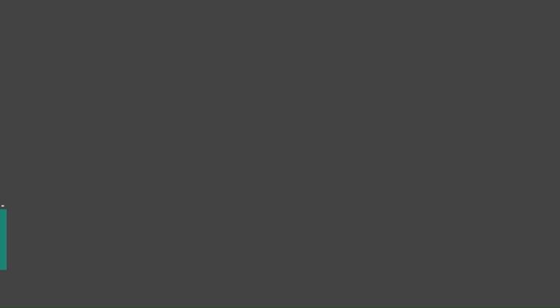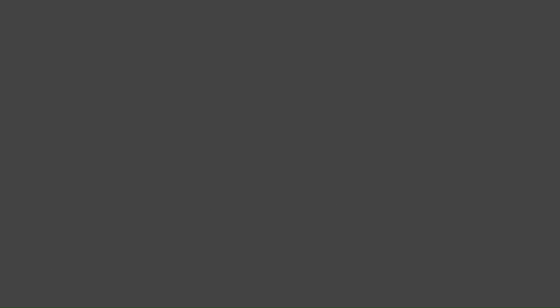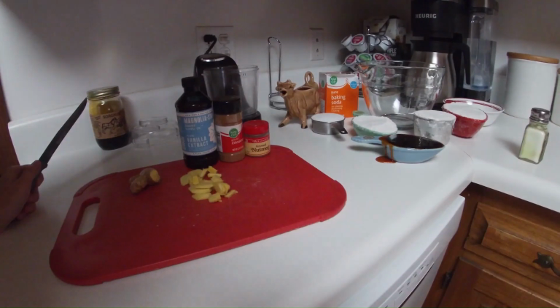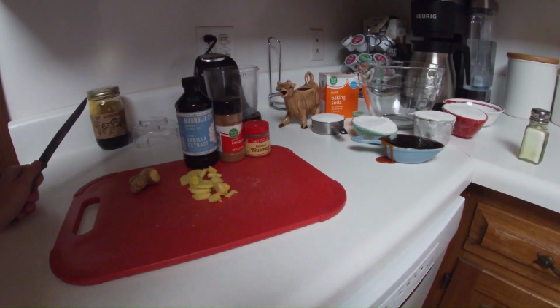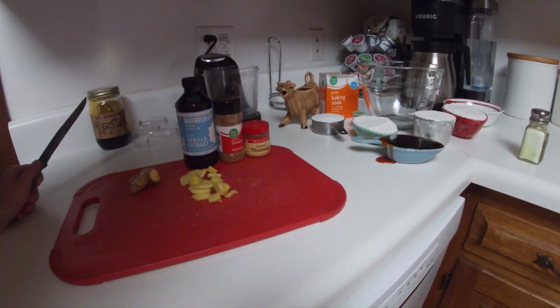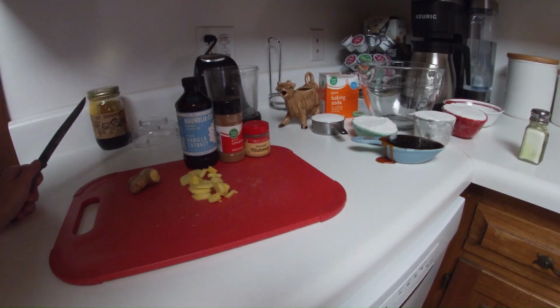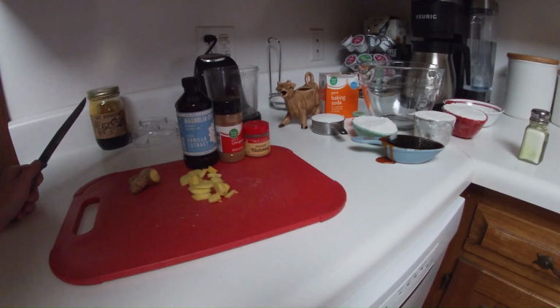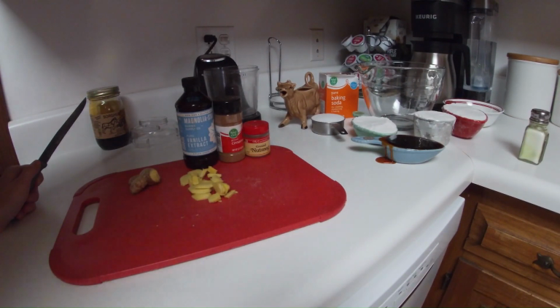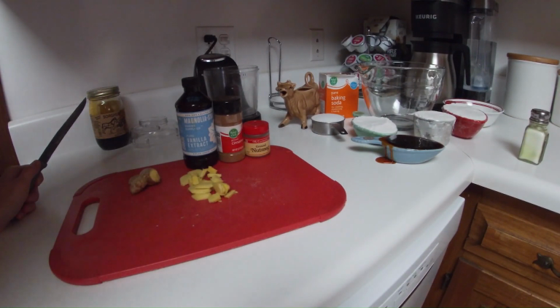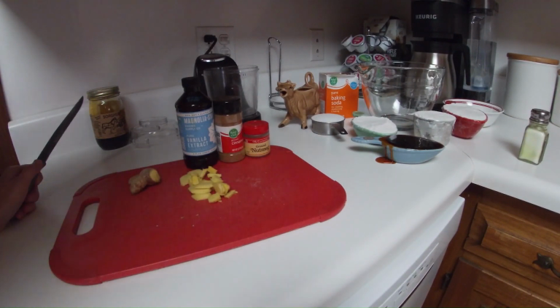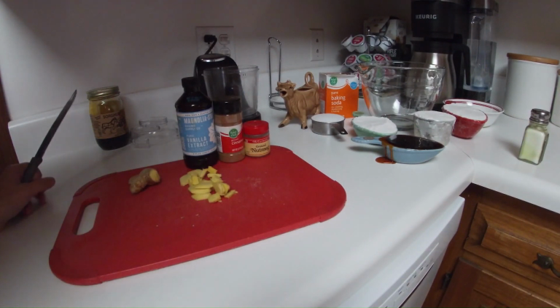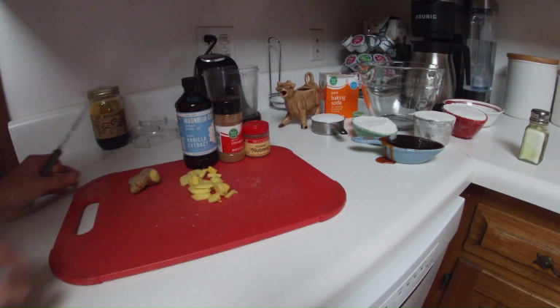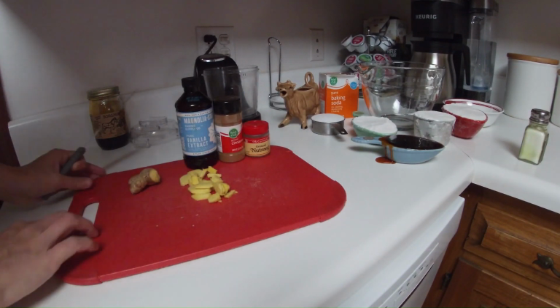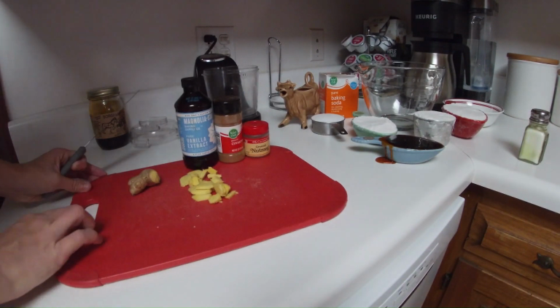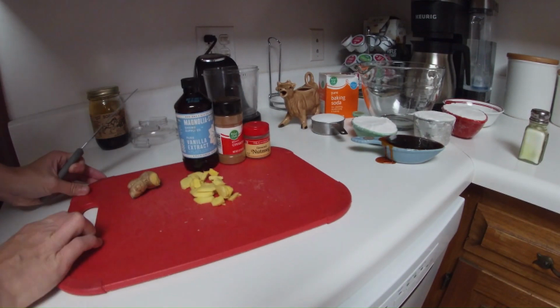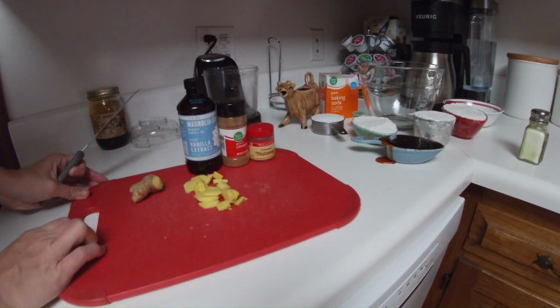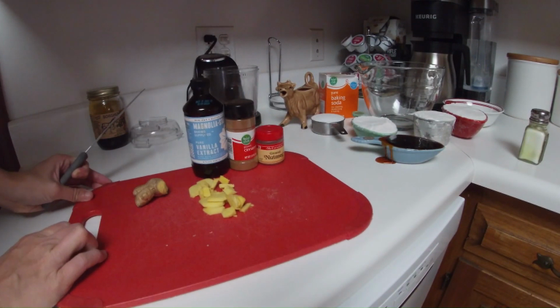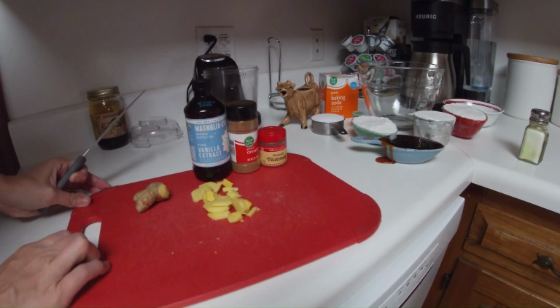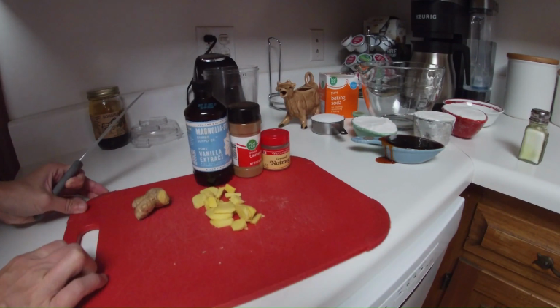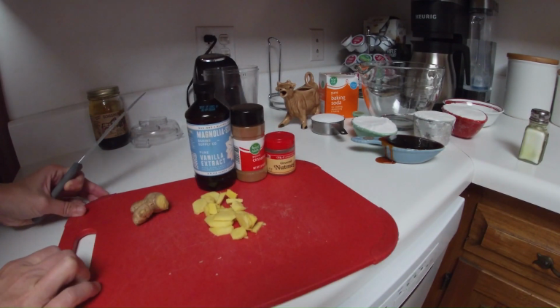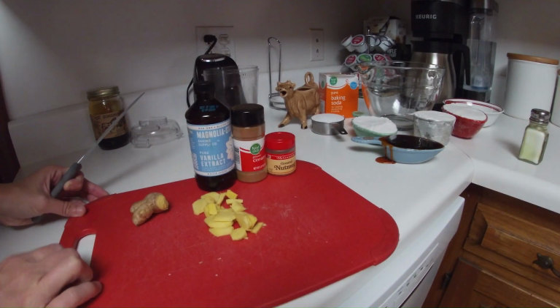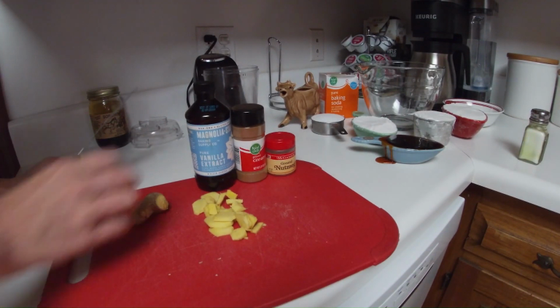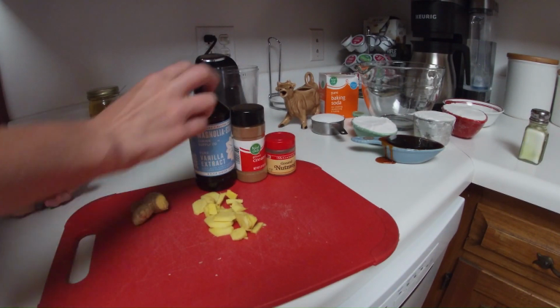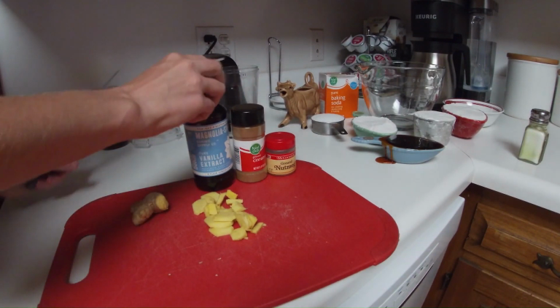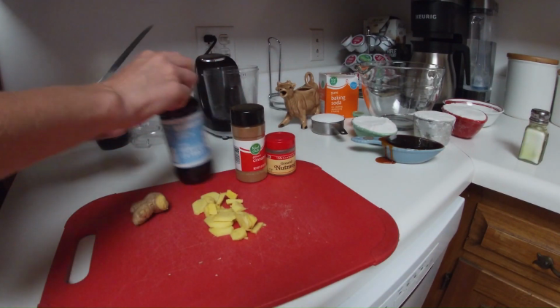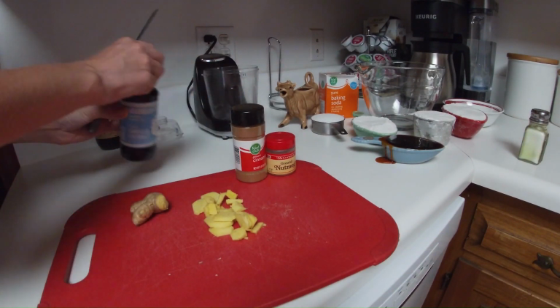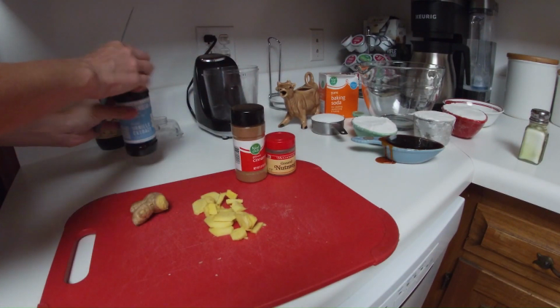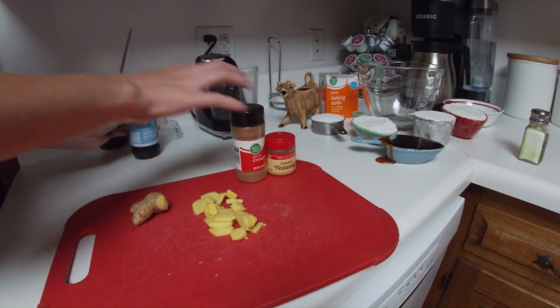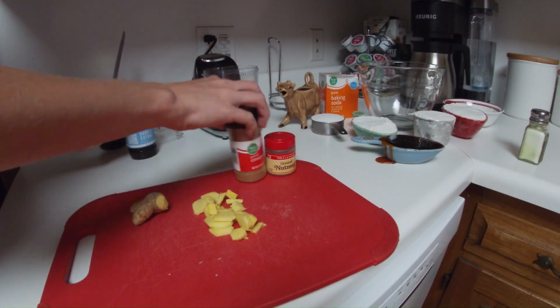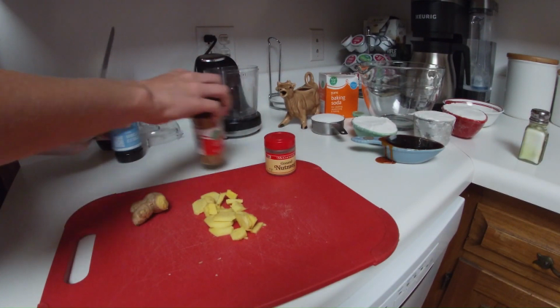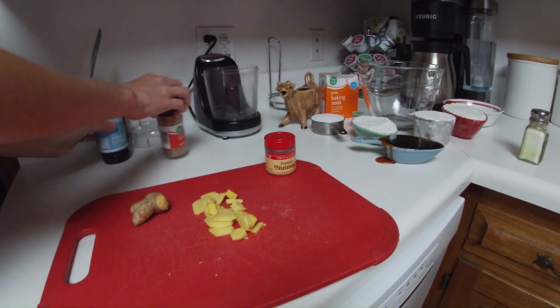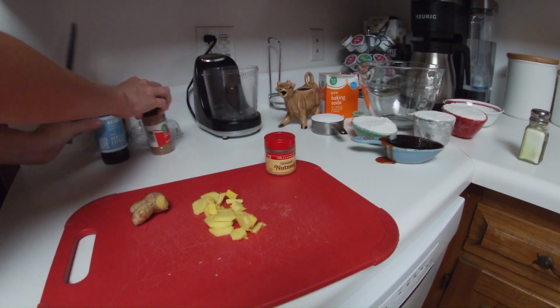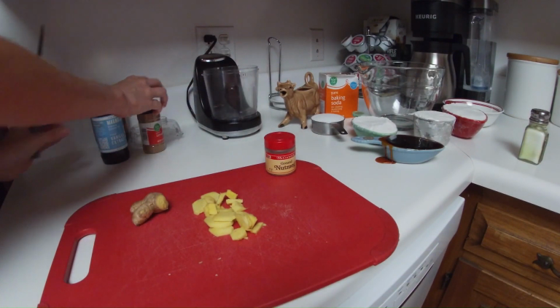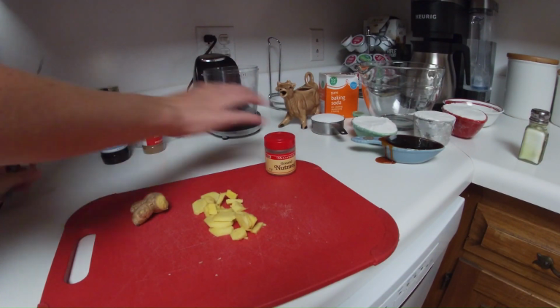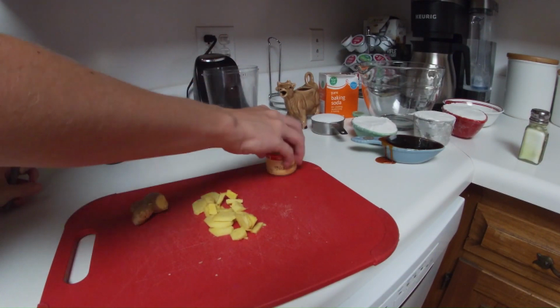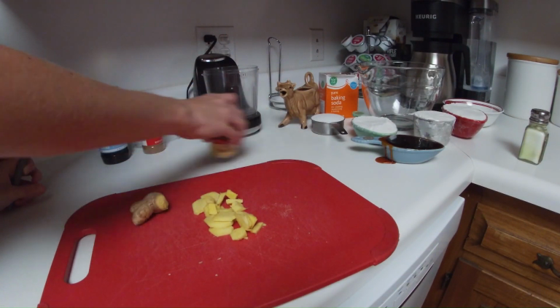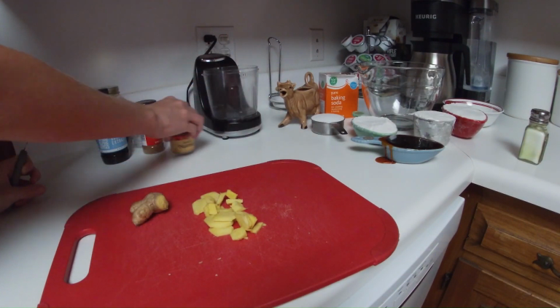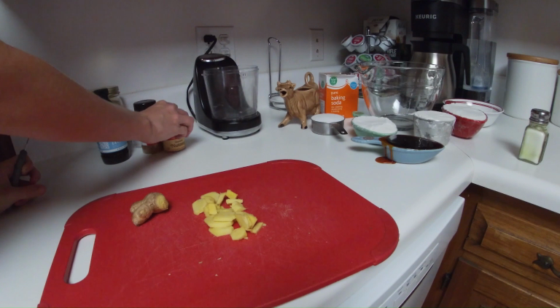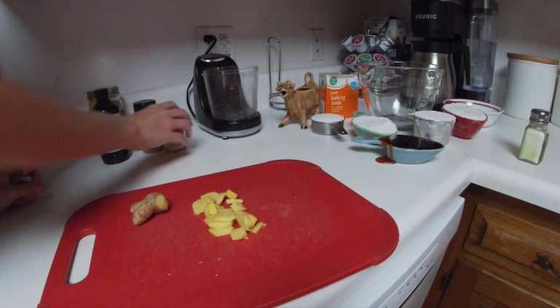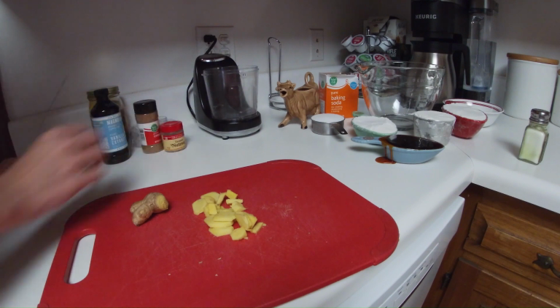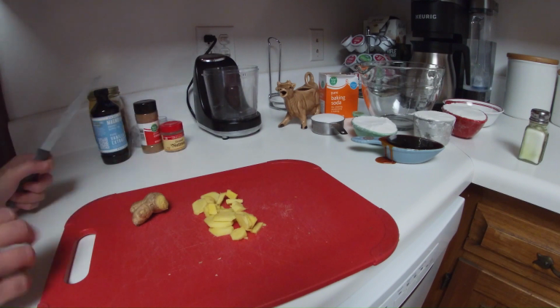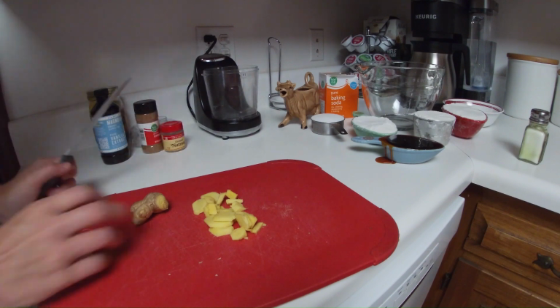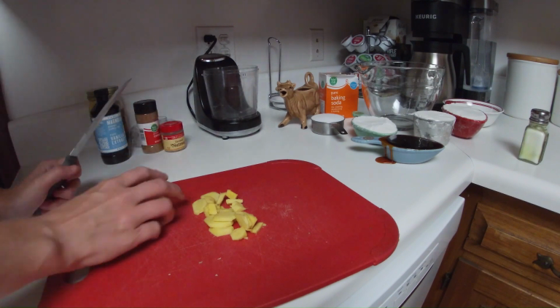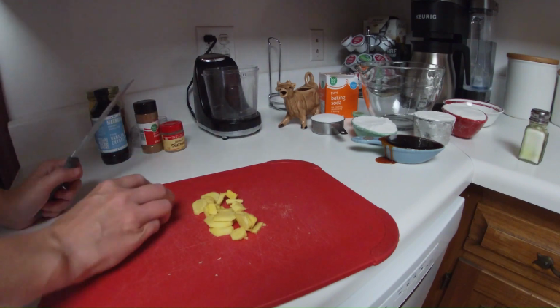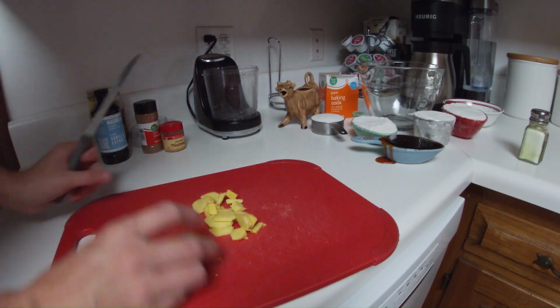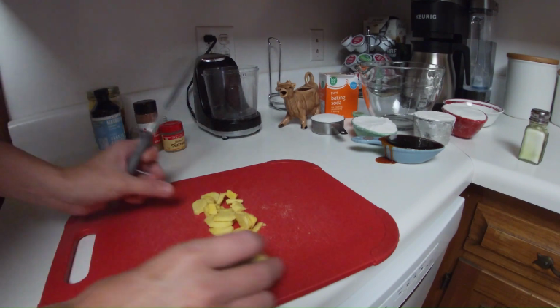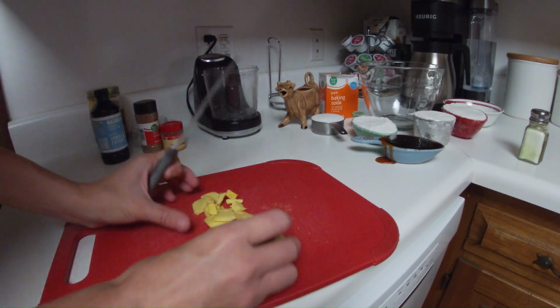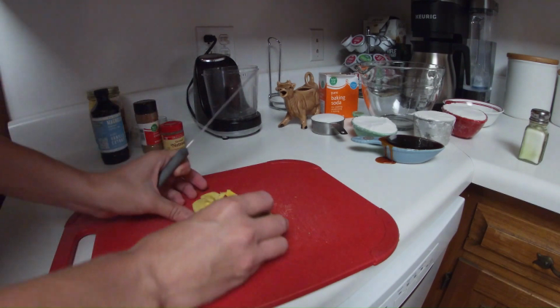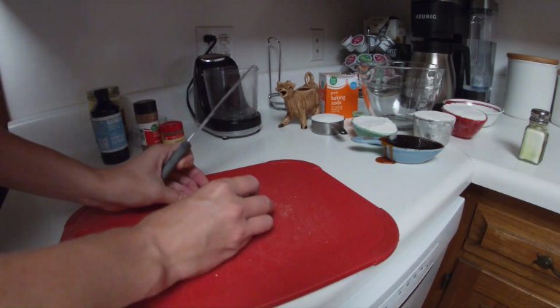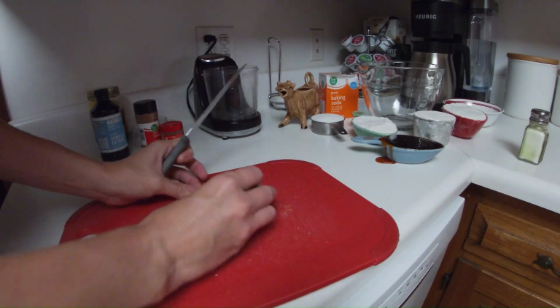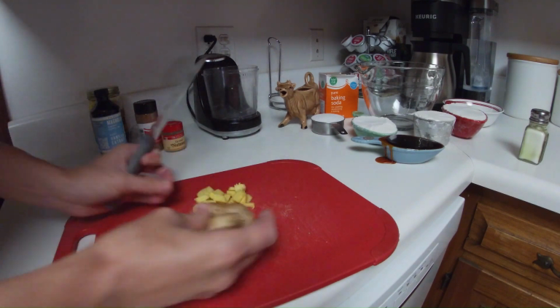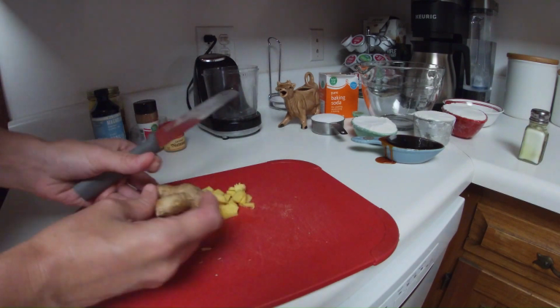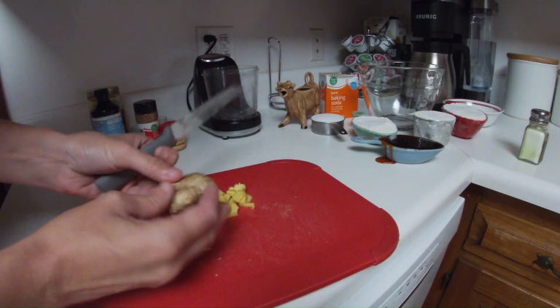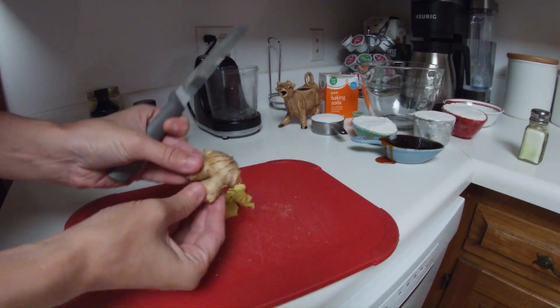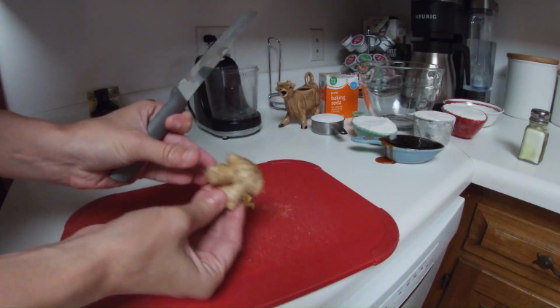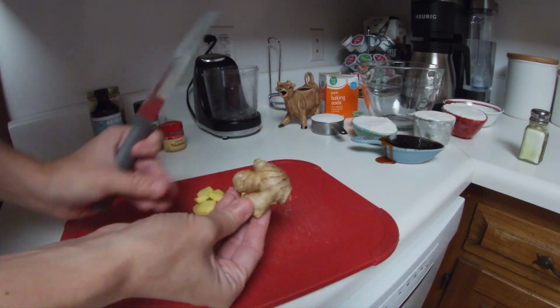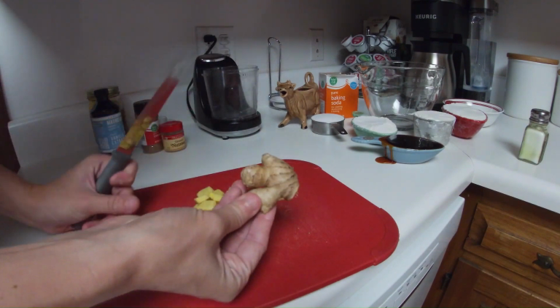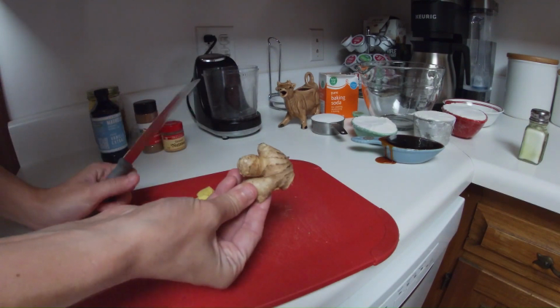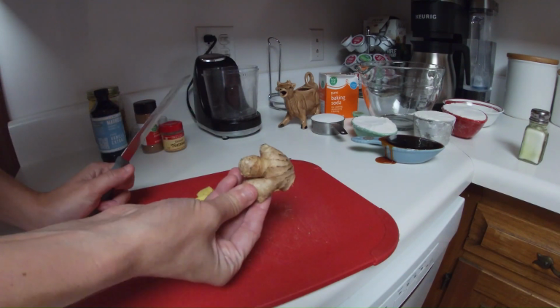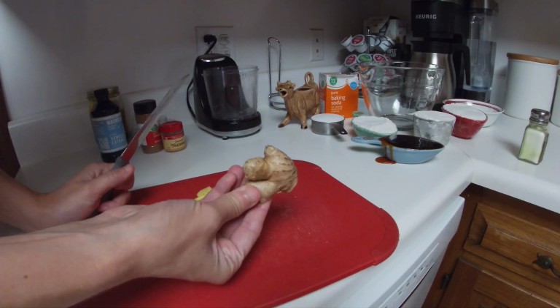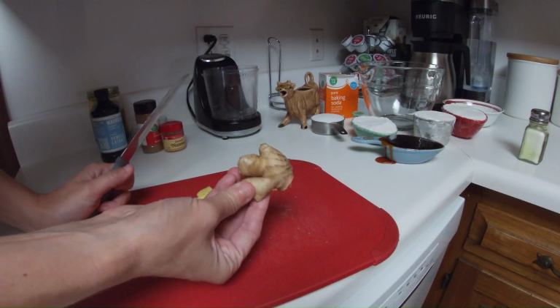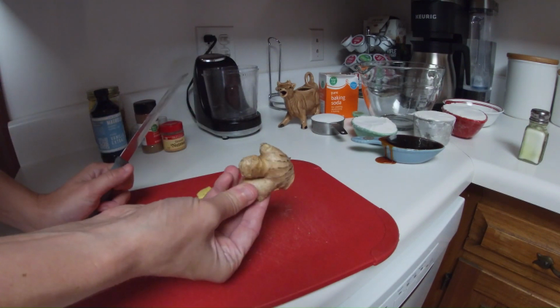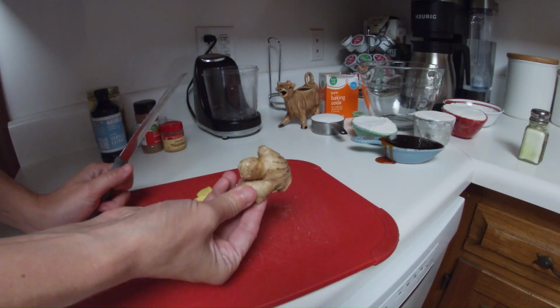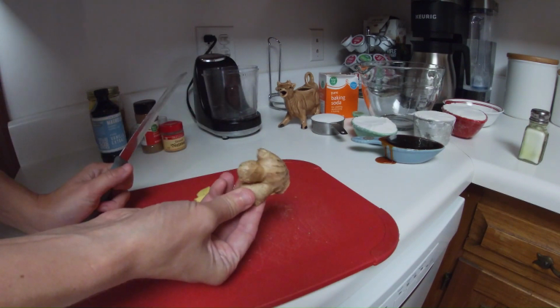First we're going to peel and chop finely two tablespoons of fresh ginger and set it aside.